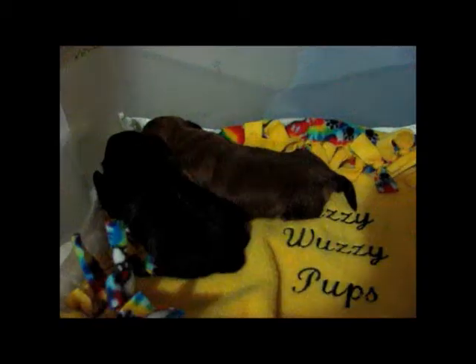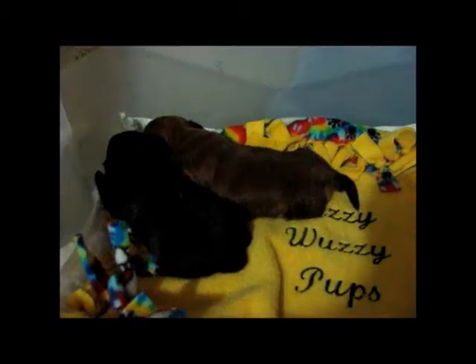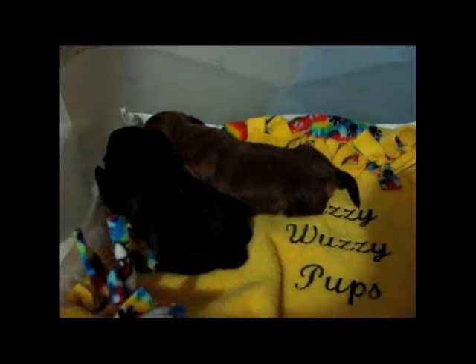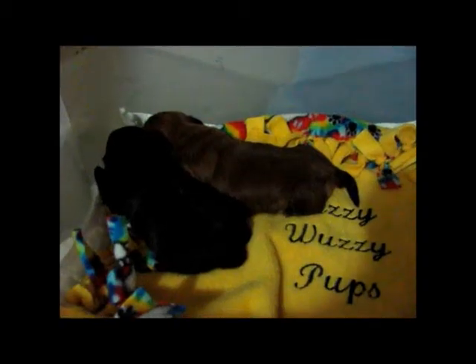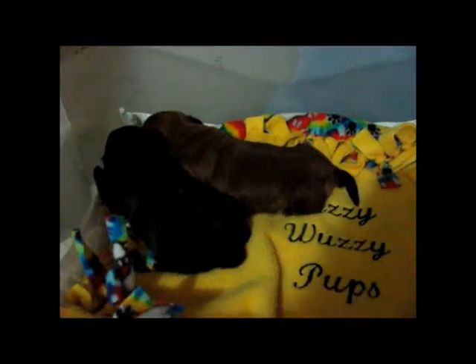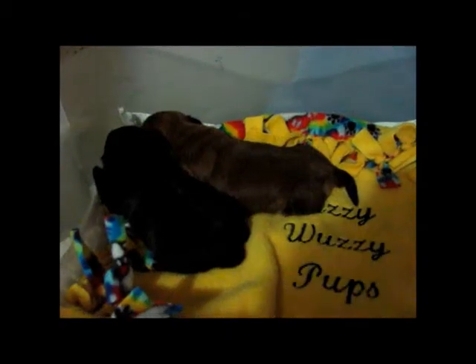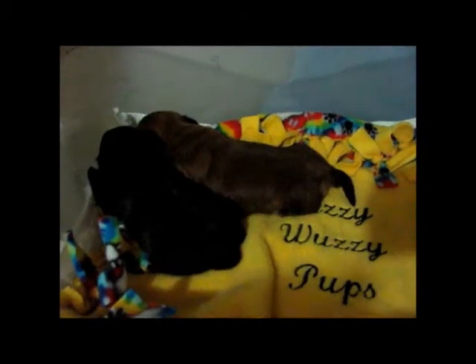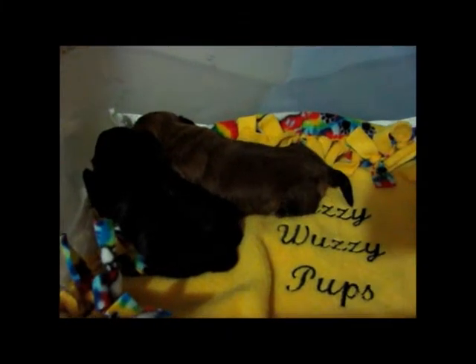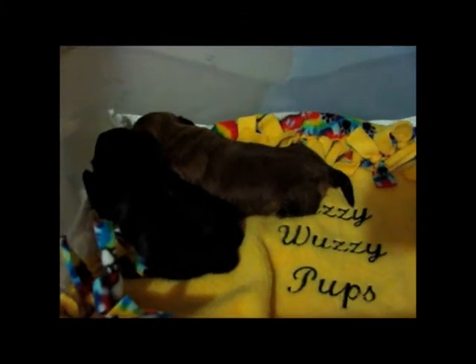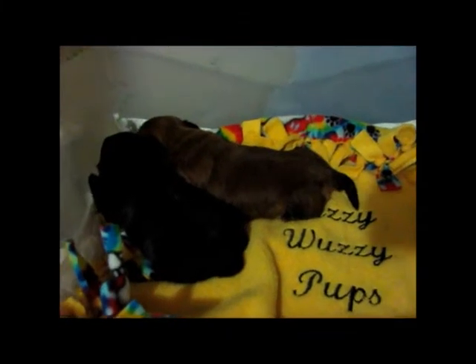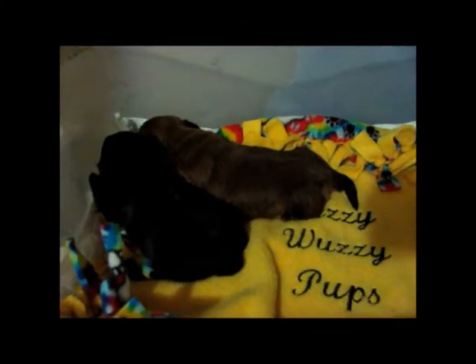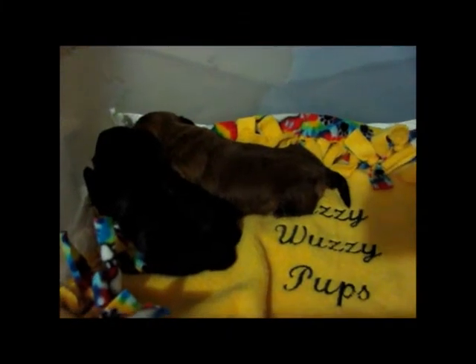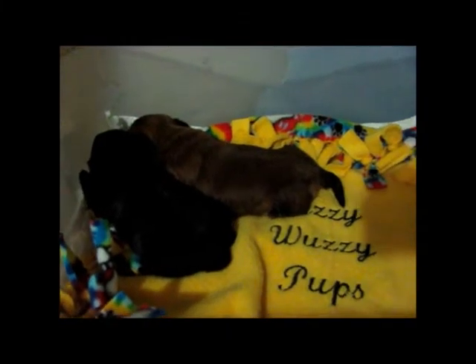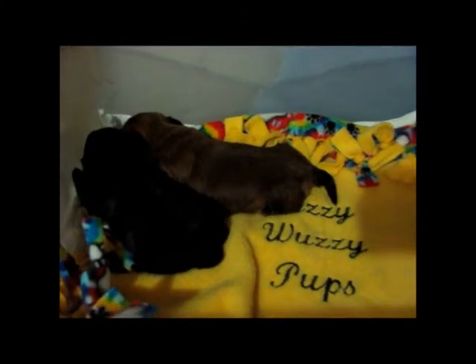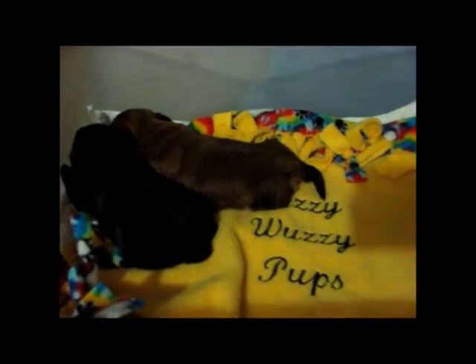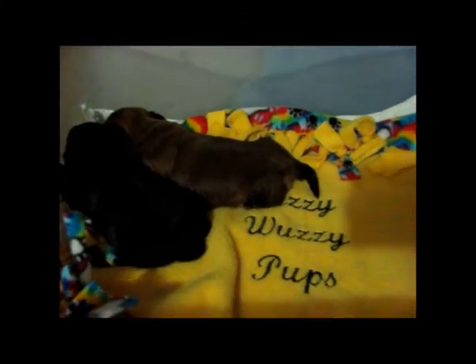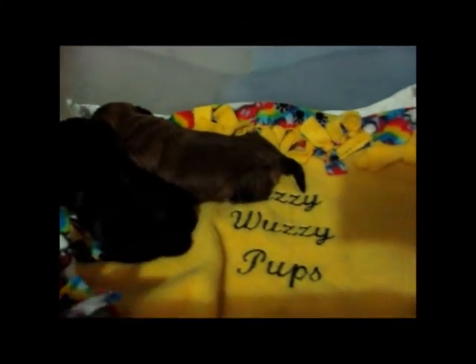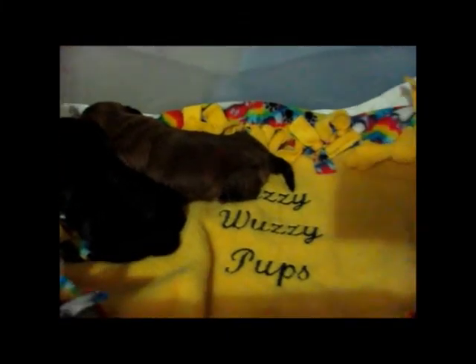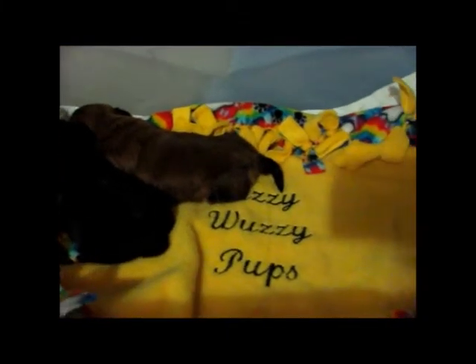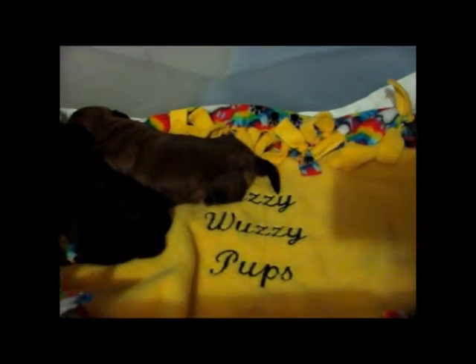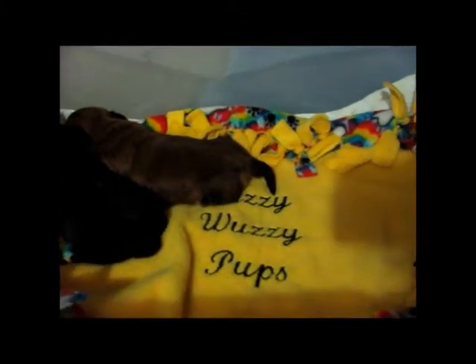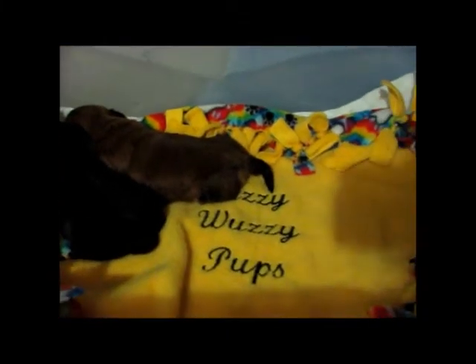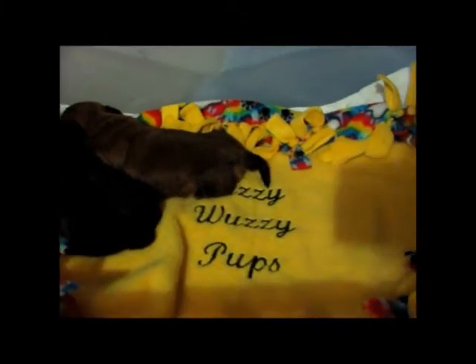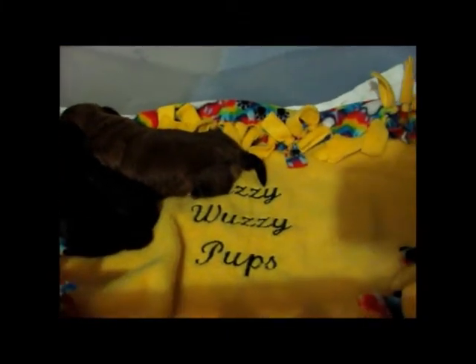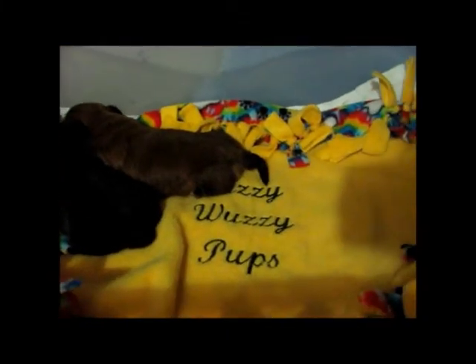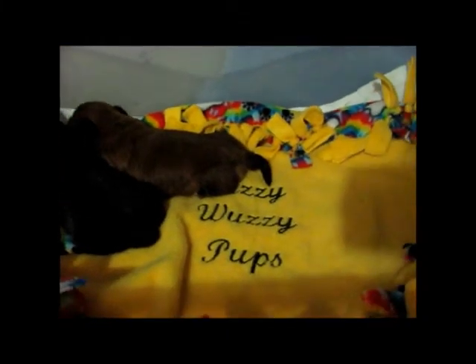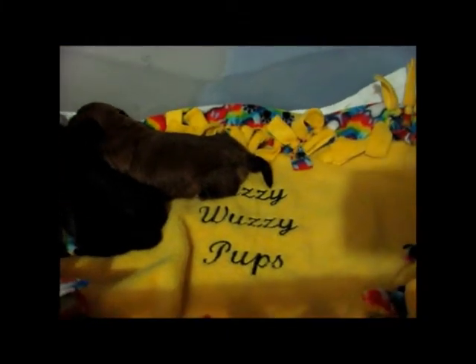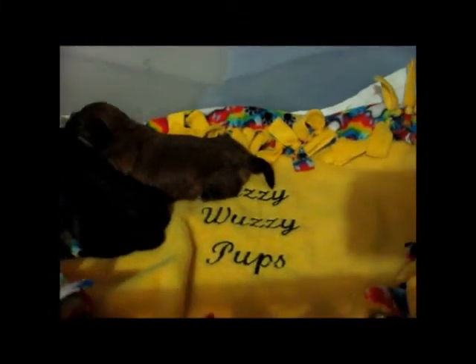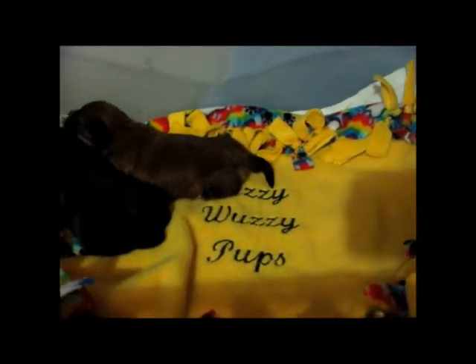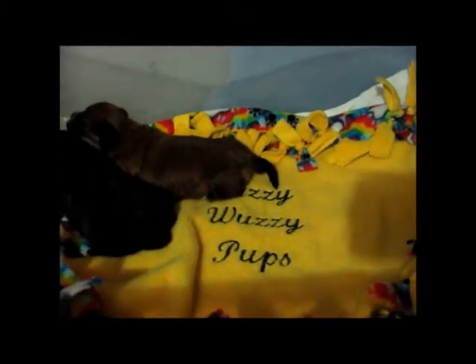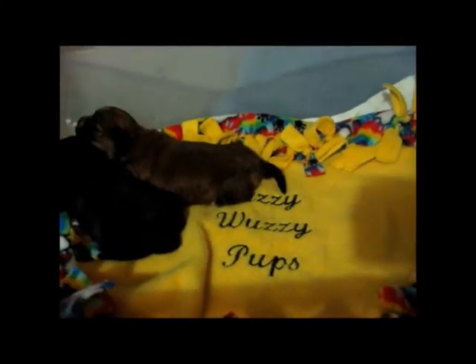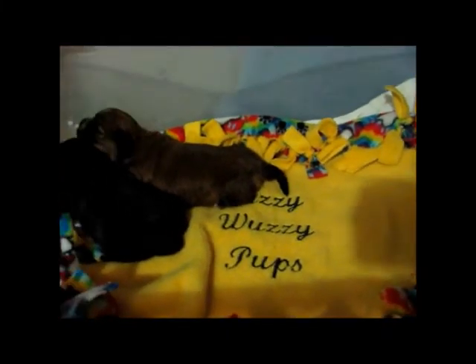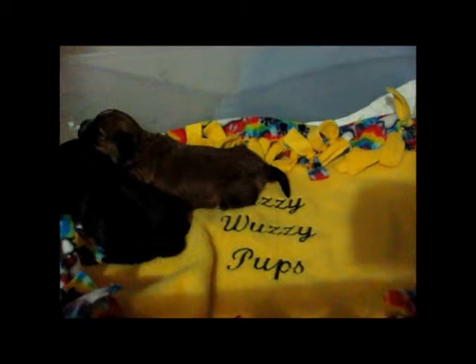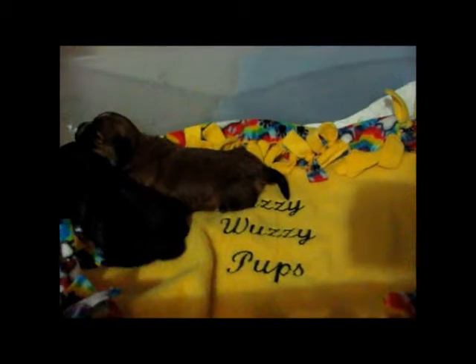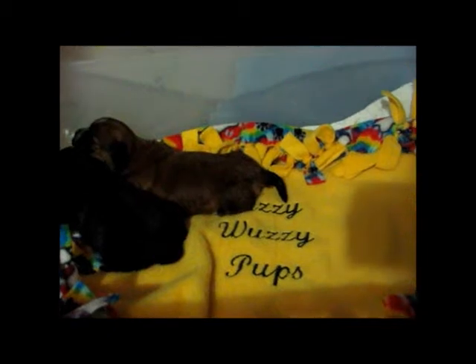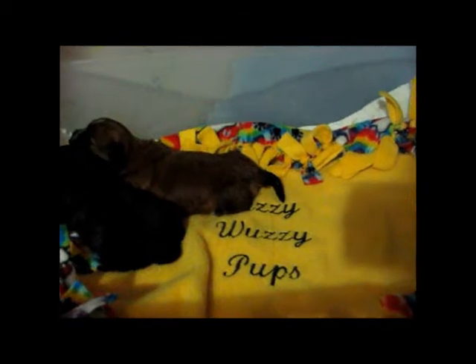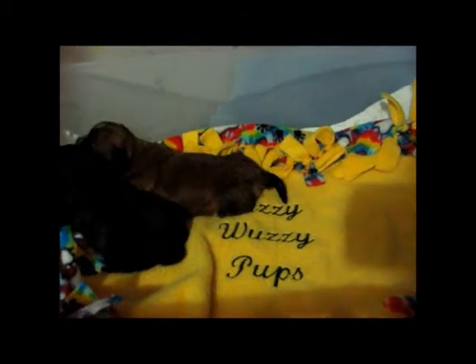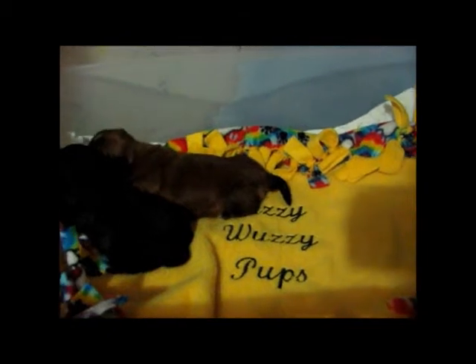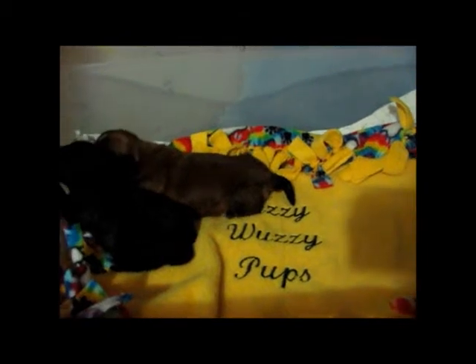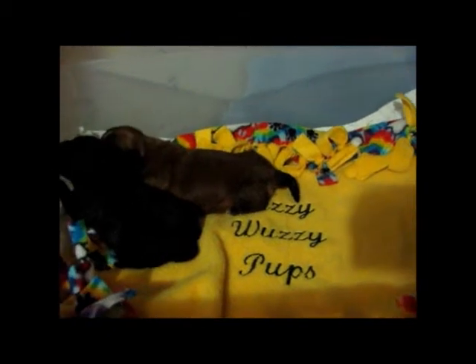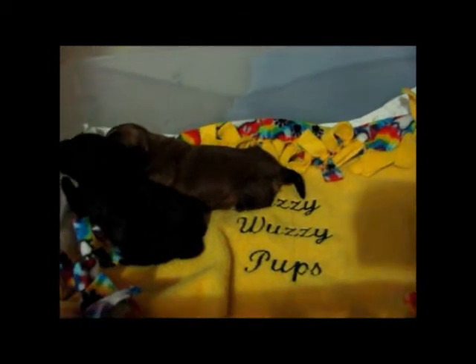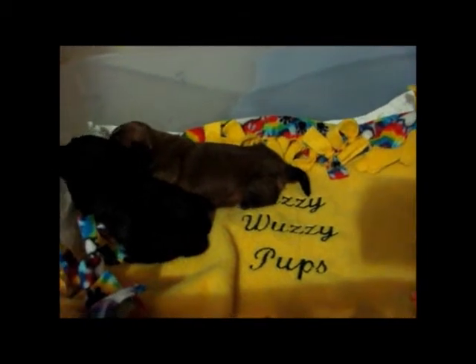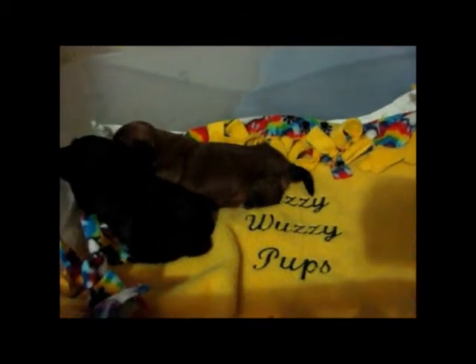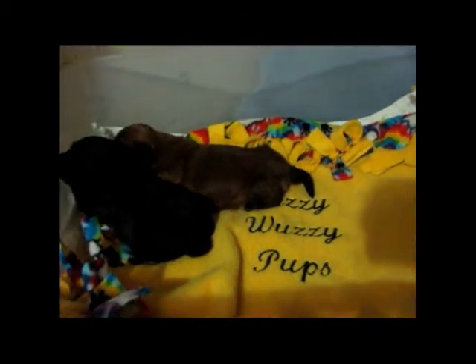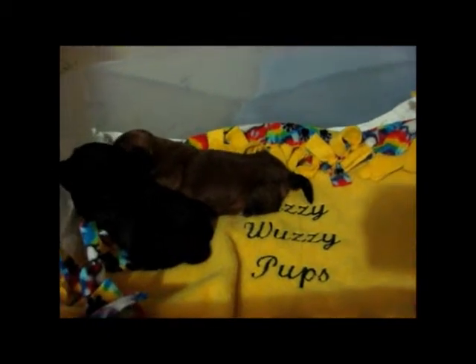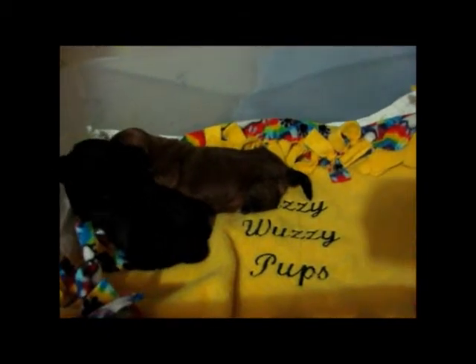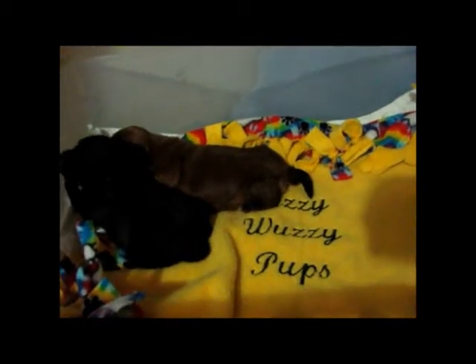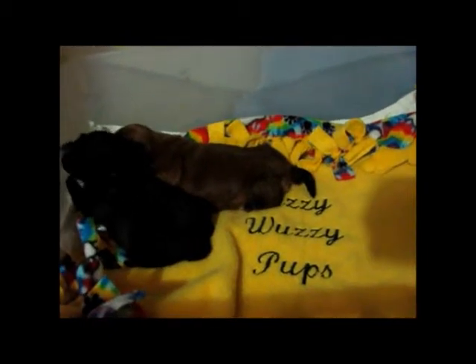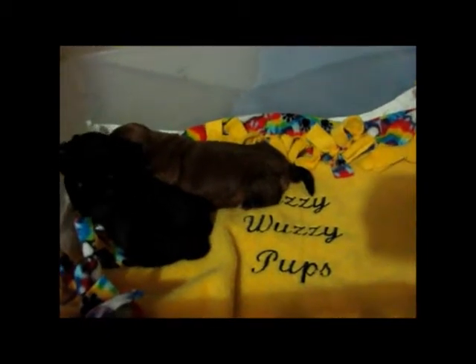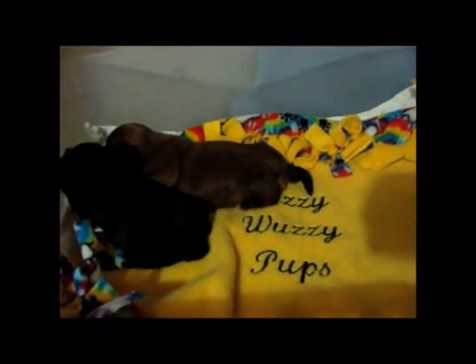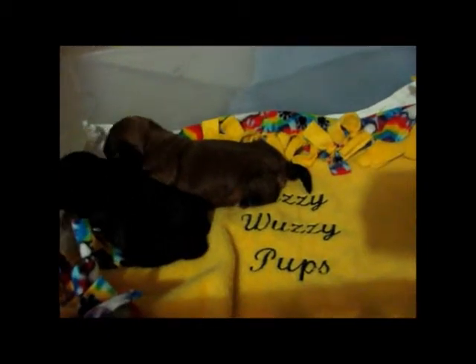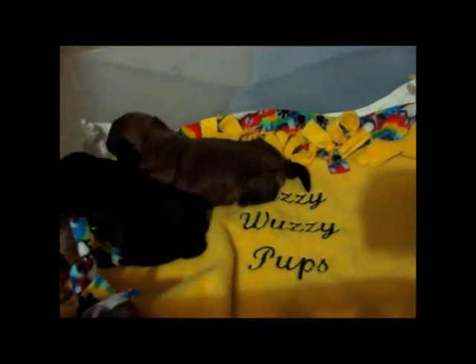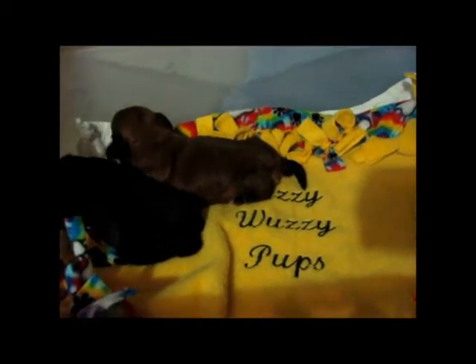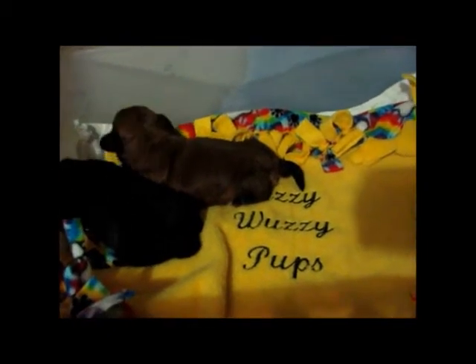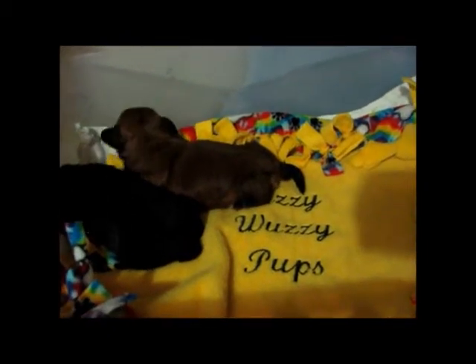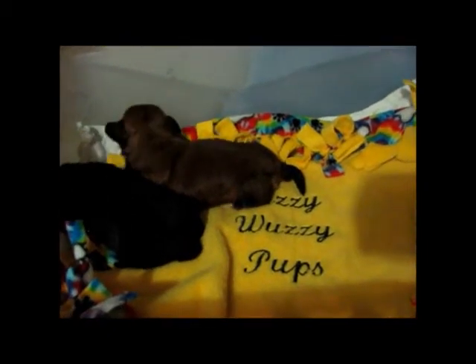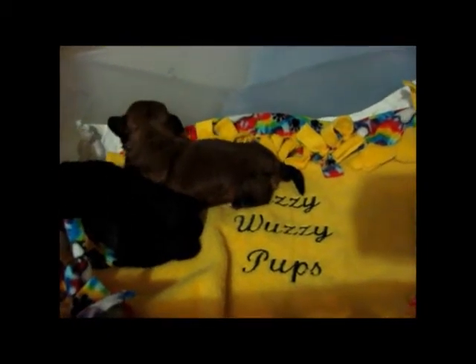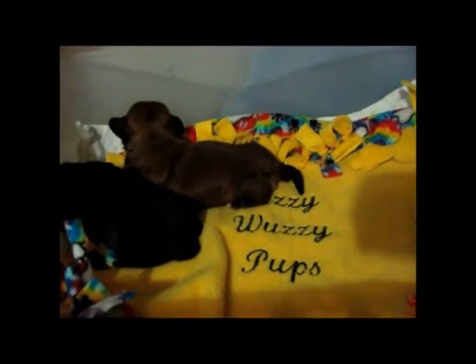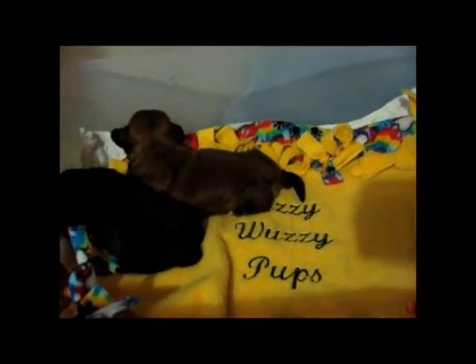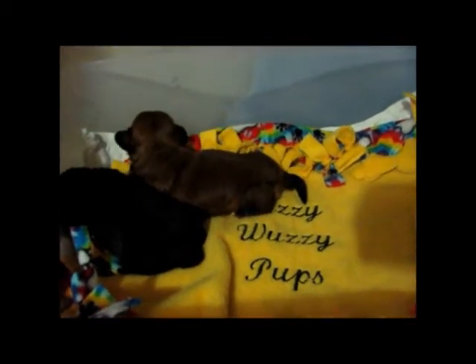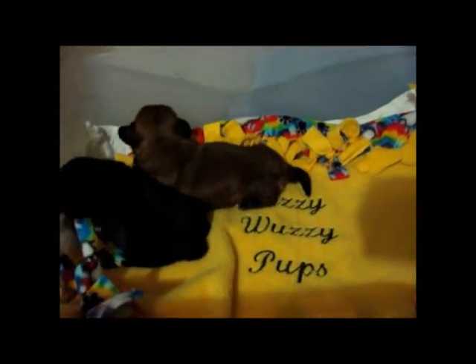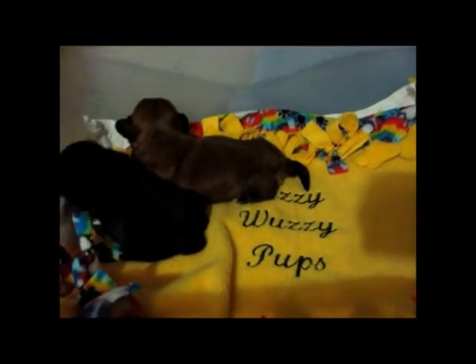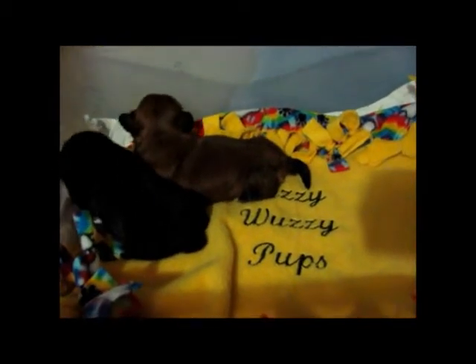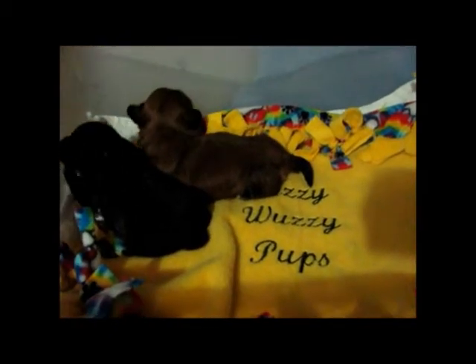Hi, this is Cindy from Fuzzy Wuzzy Pups again, and we want to go ahead and introduce you guys to our two adorable babies, Sandy and Candy.